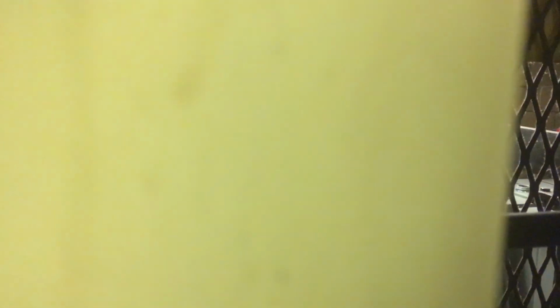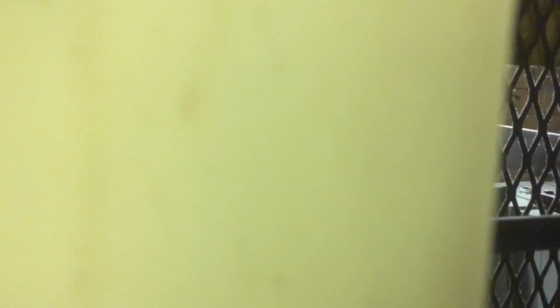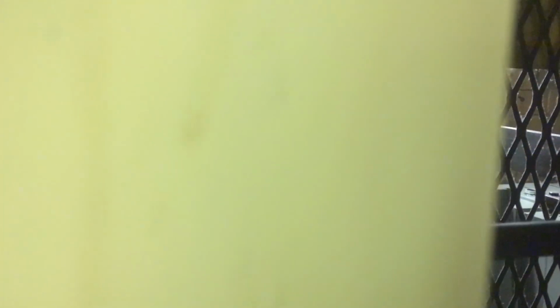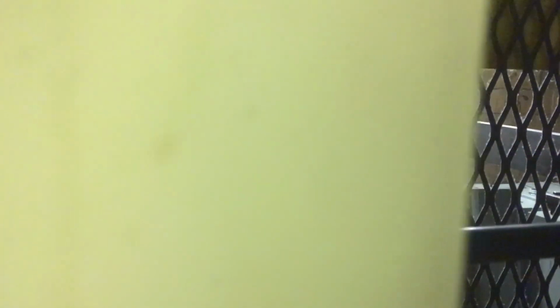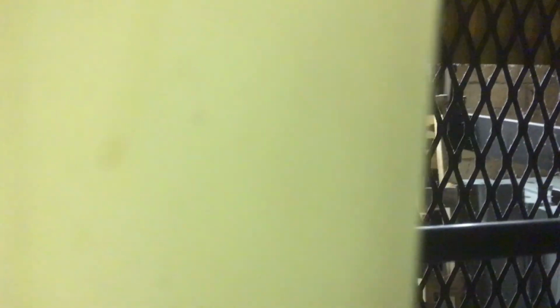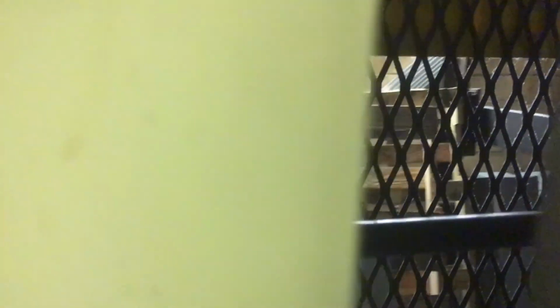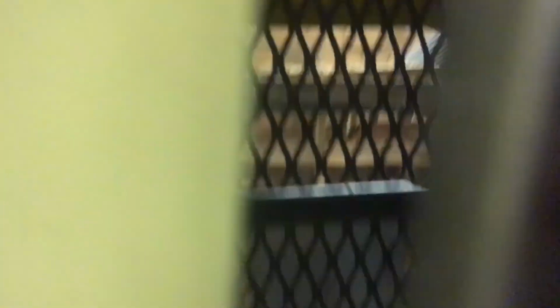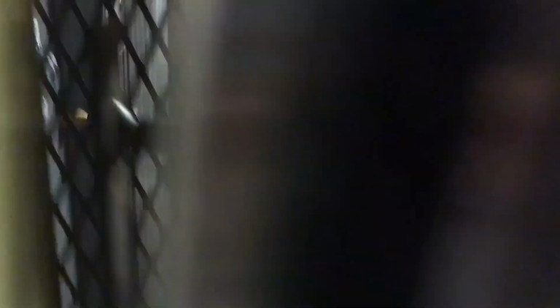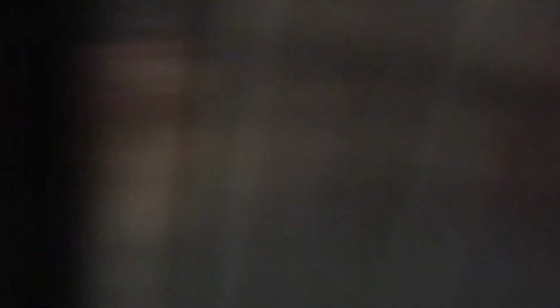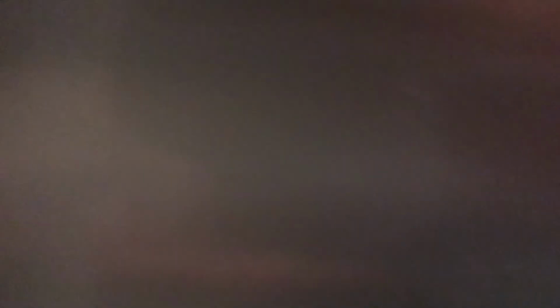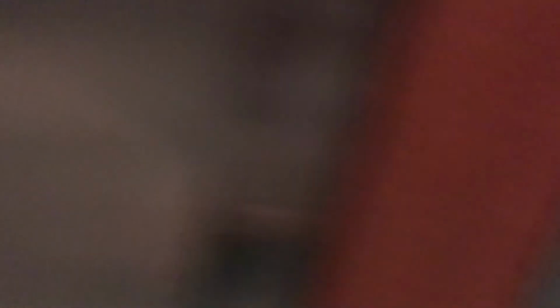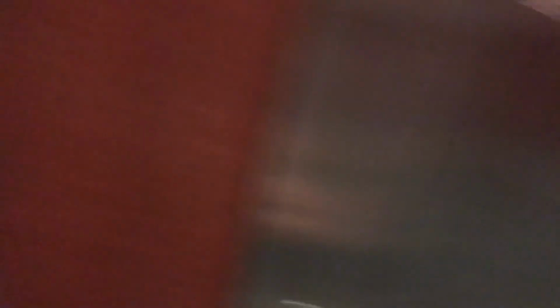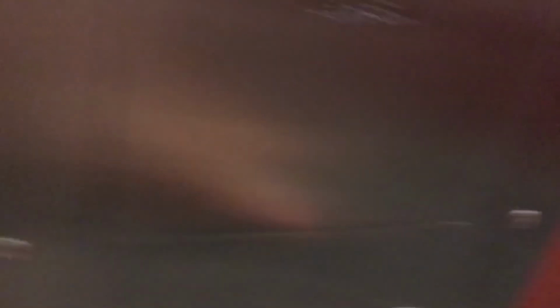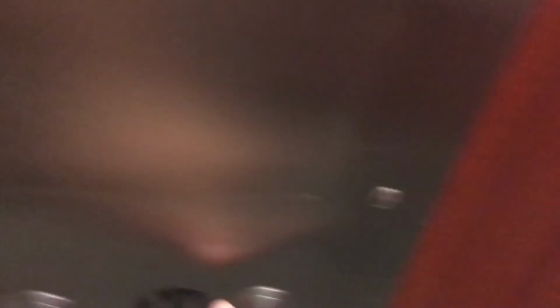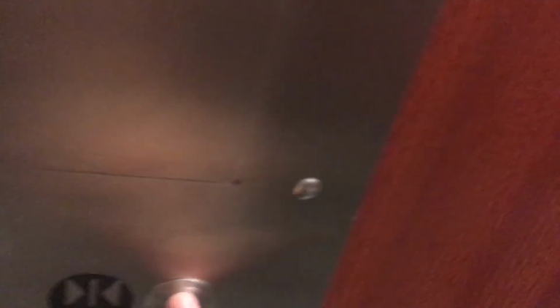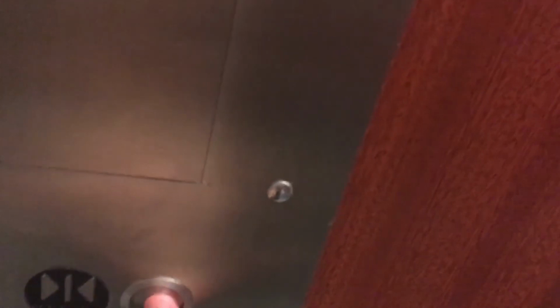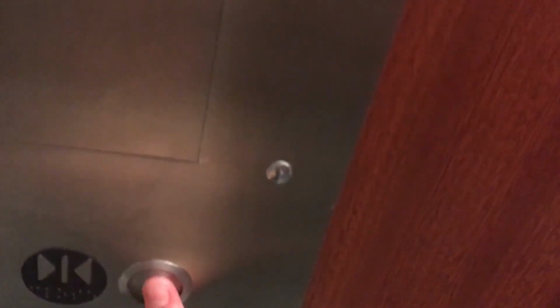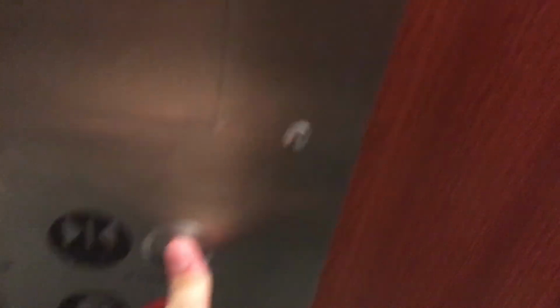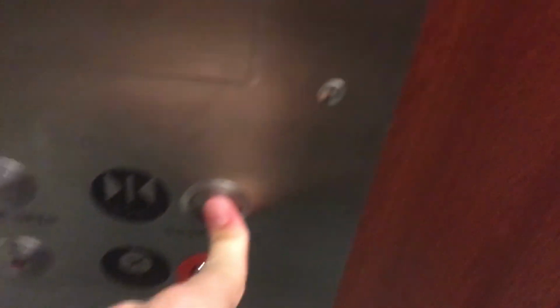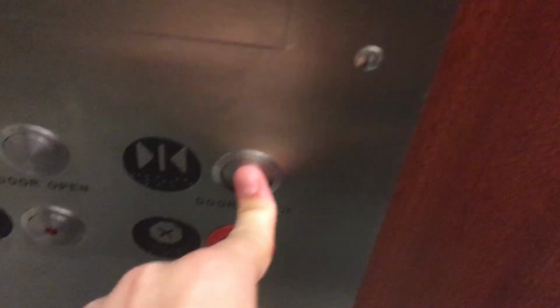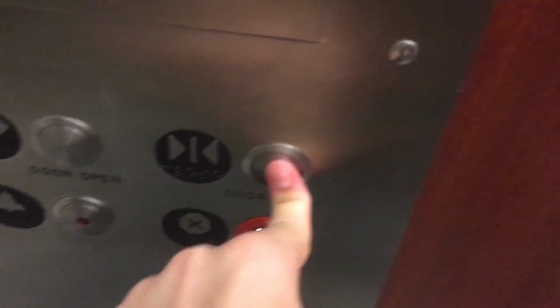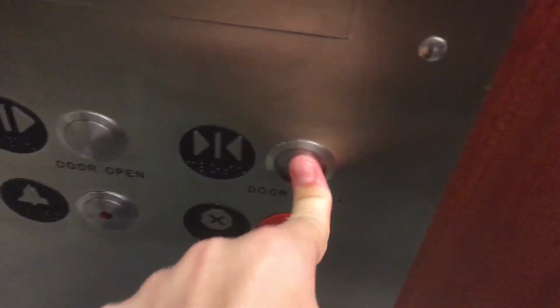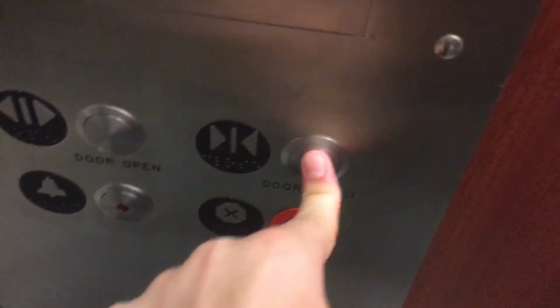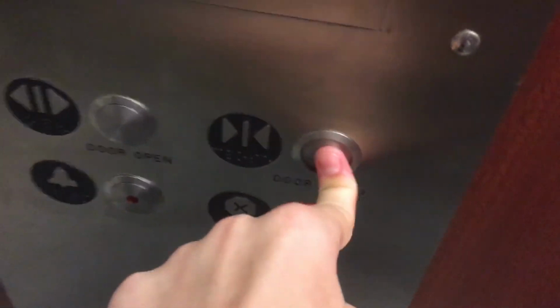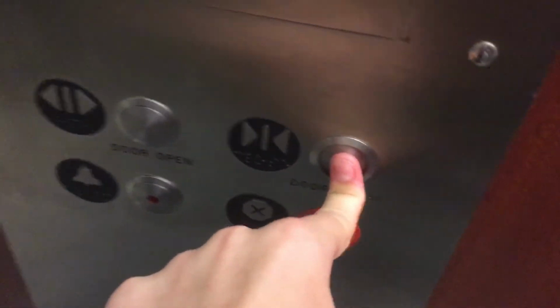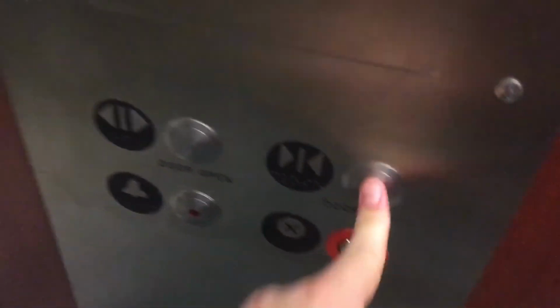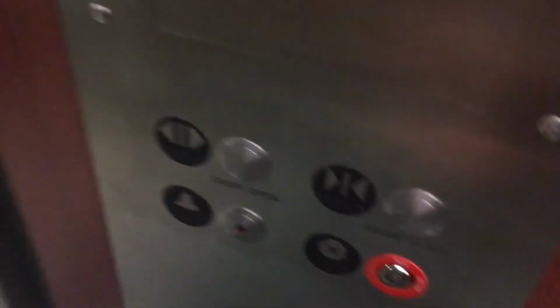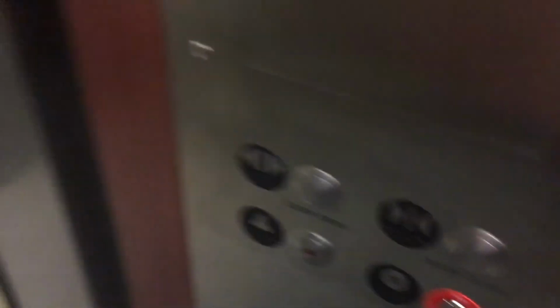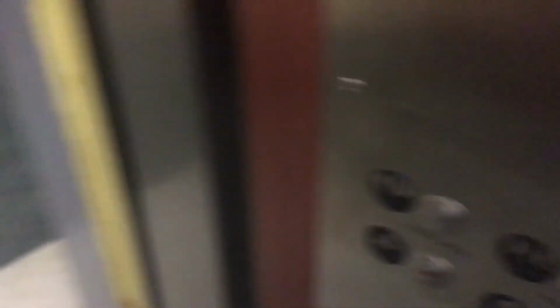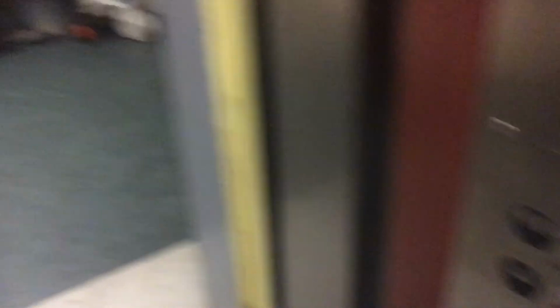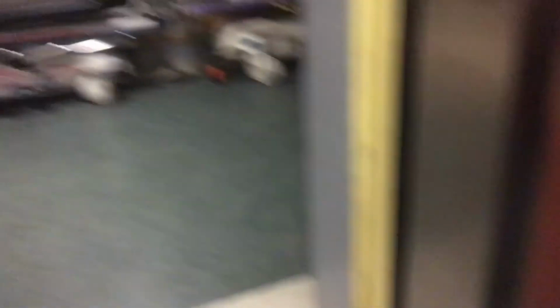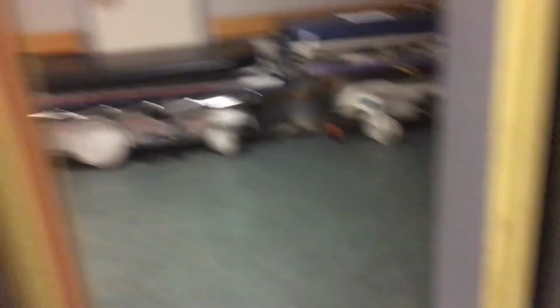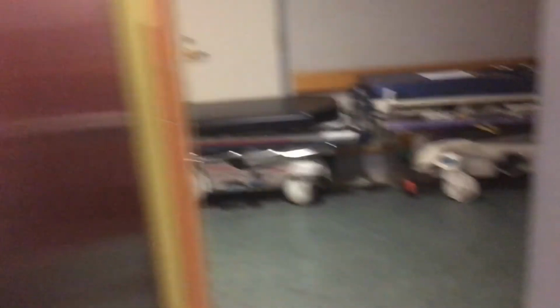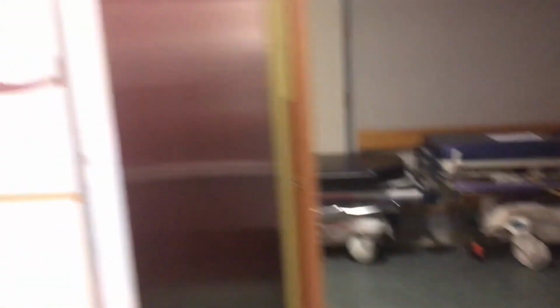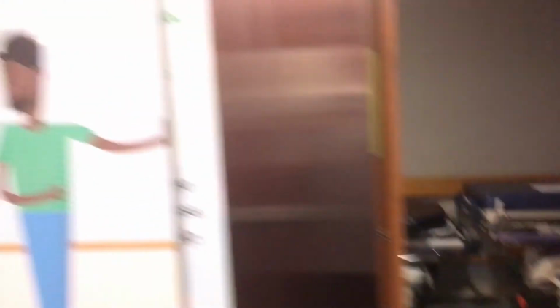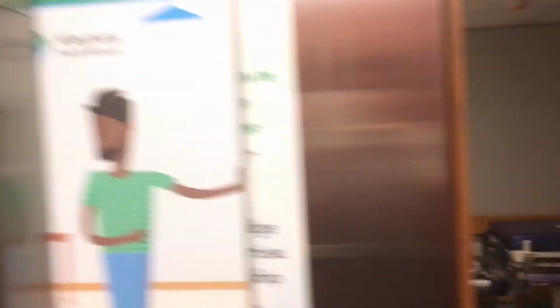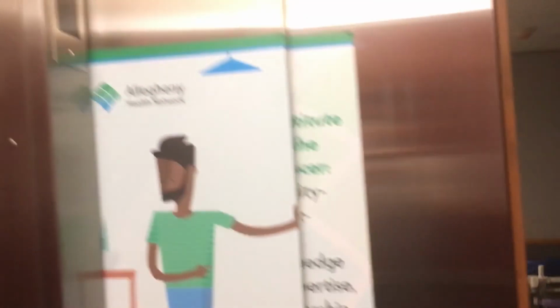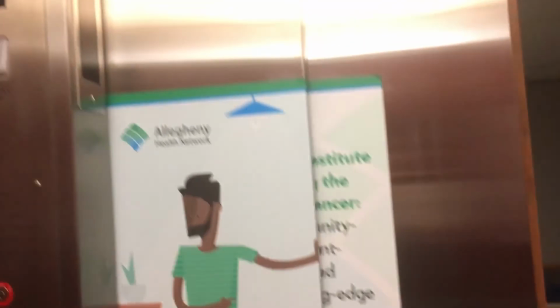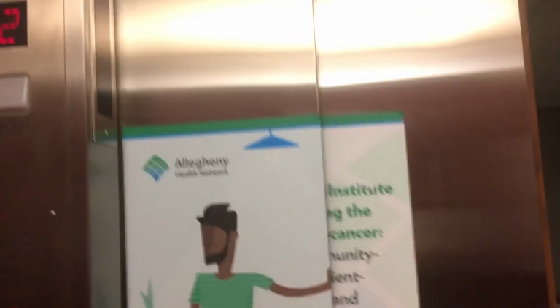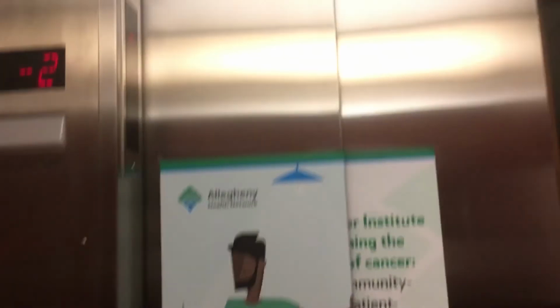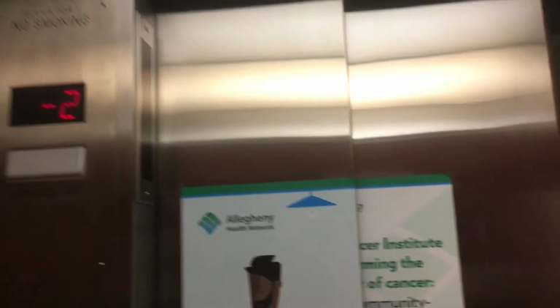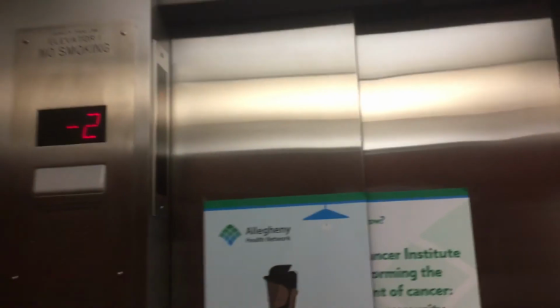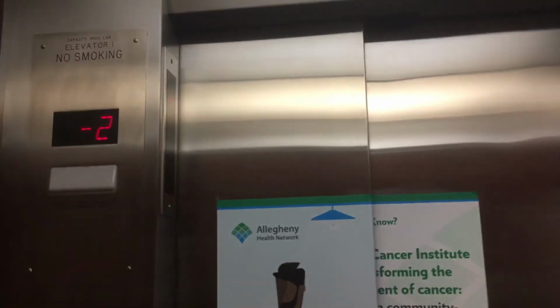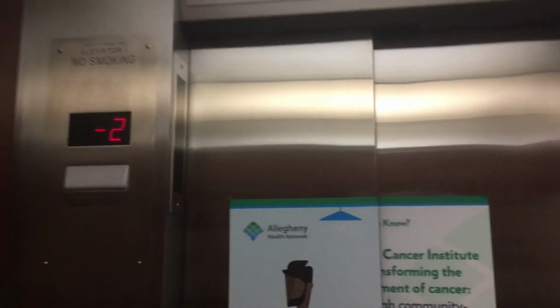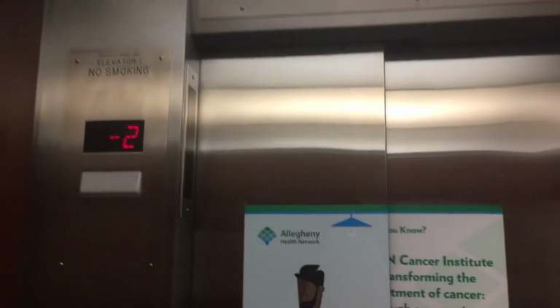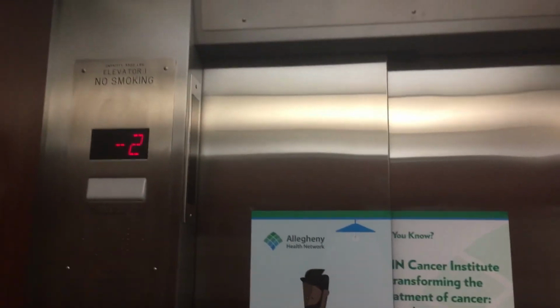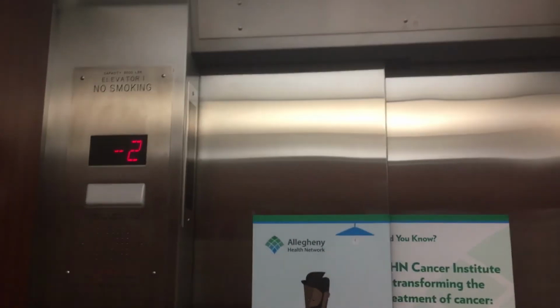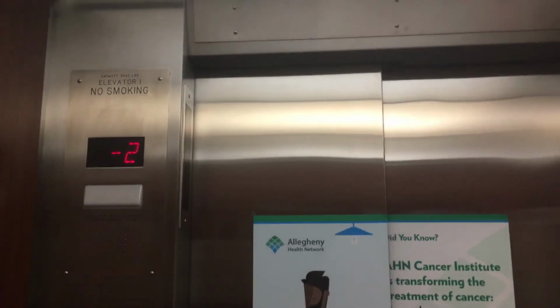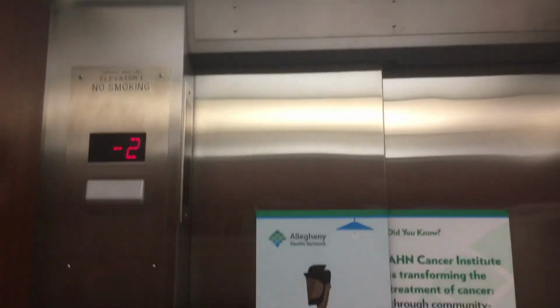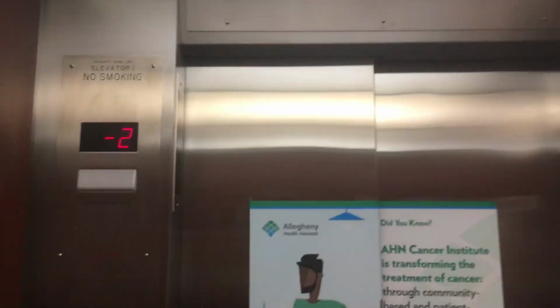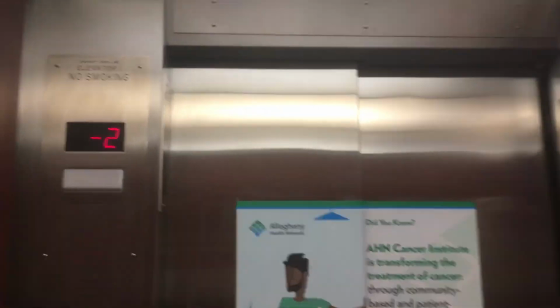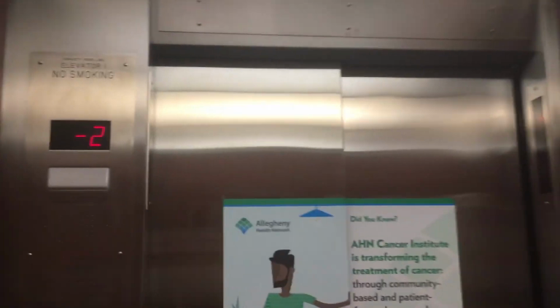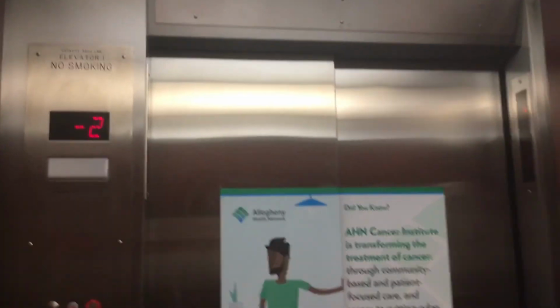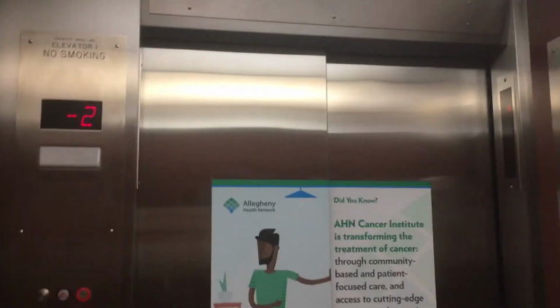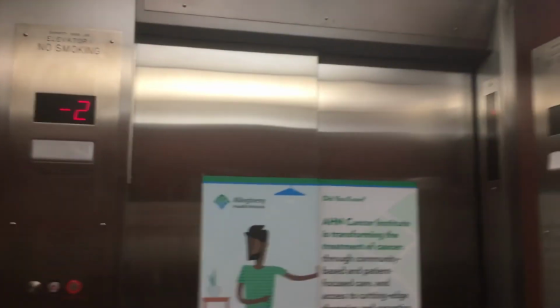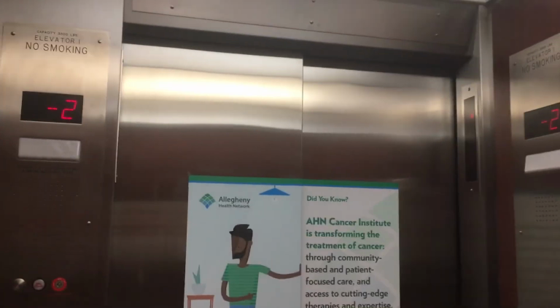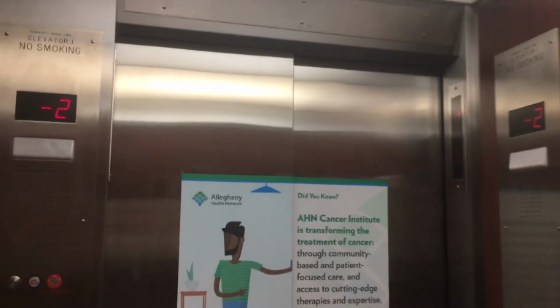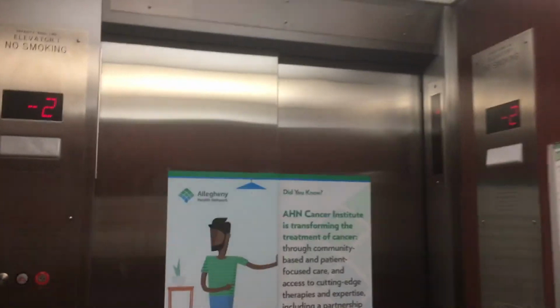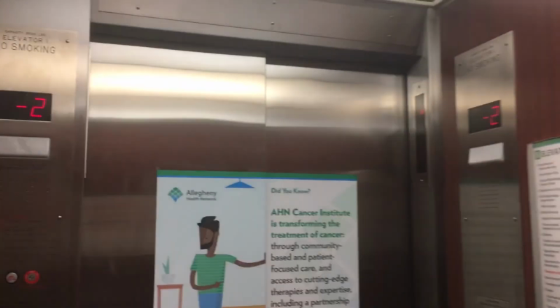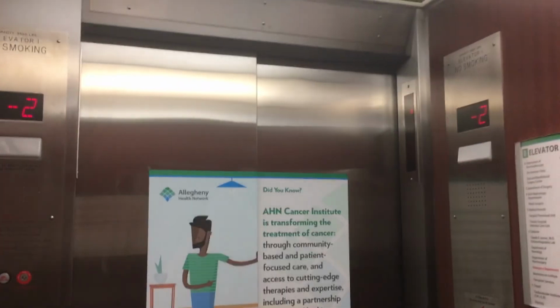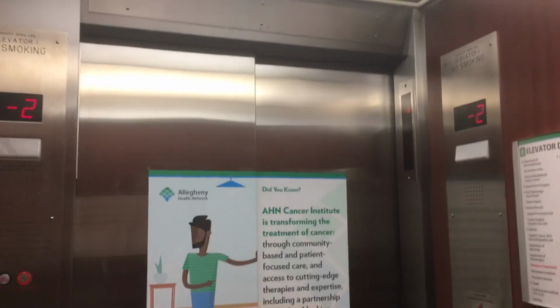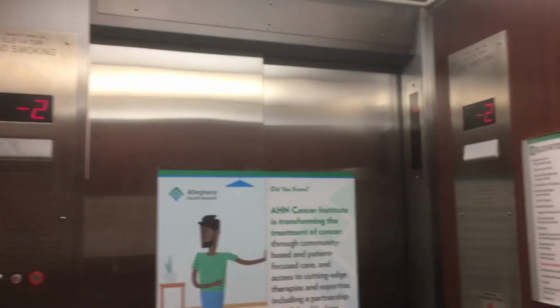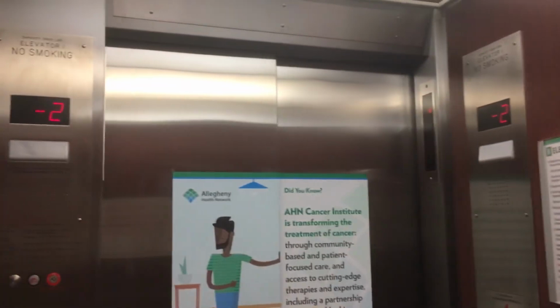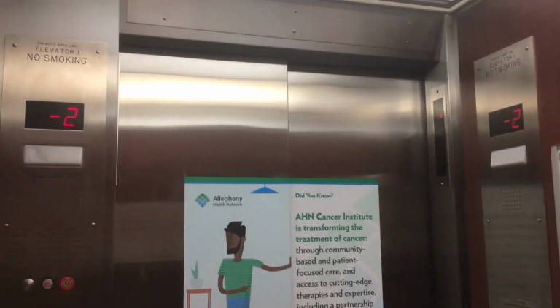That's like the elevator shaft right there. The elevator next to this one is not serviceable, so we'll try to do a dual indicator.